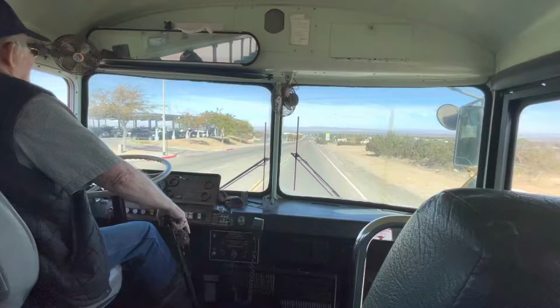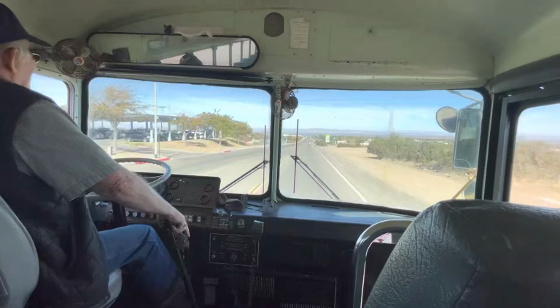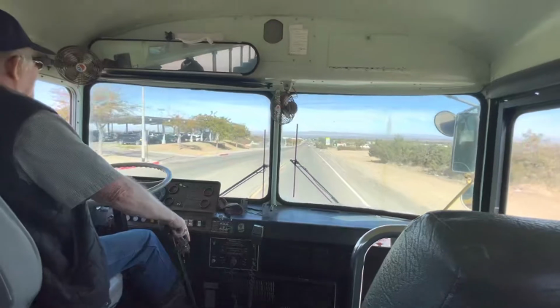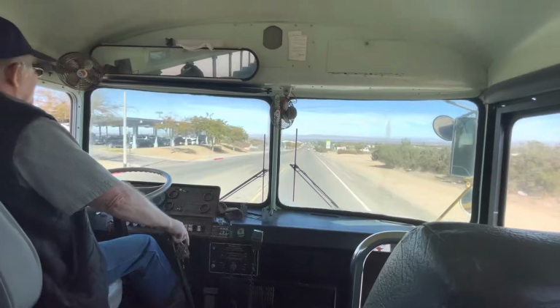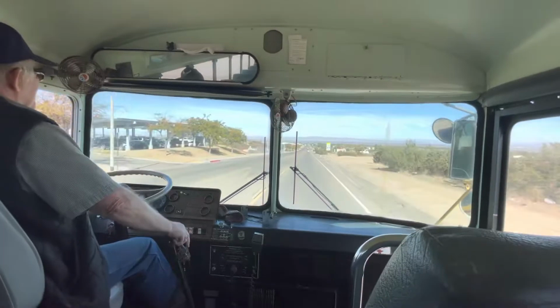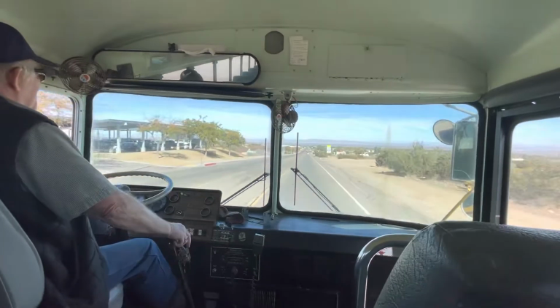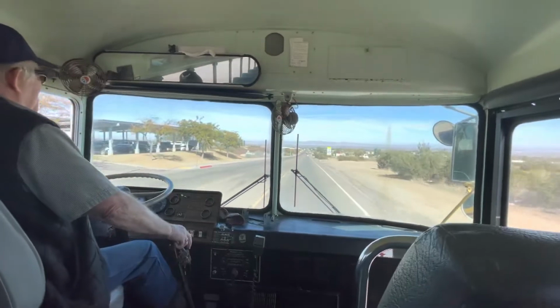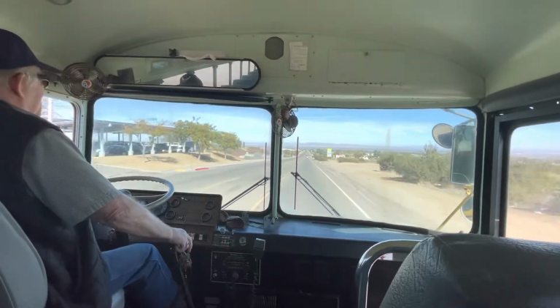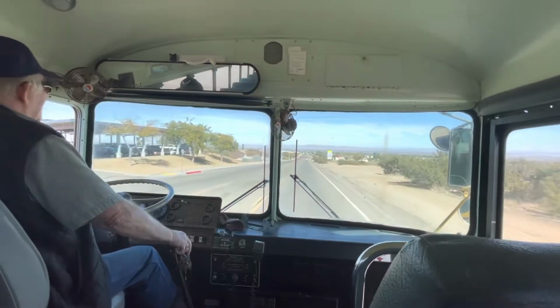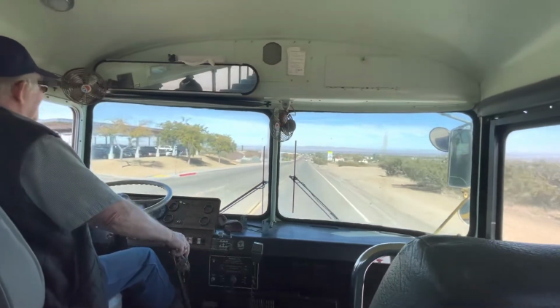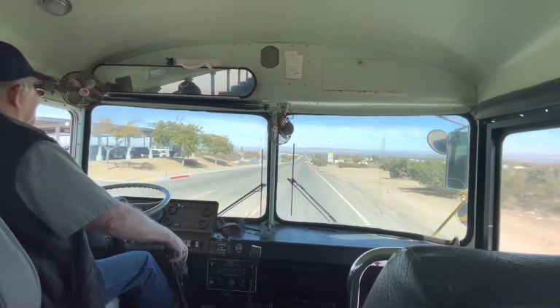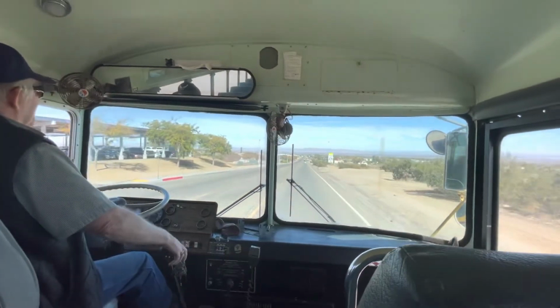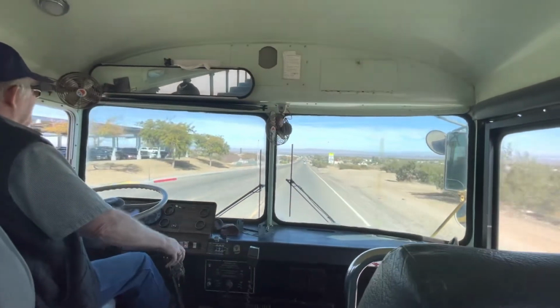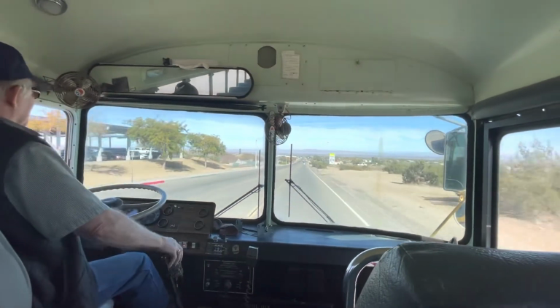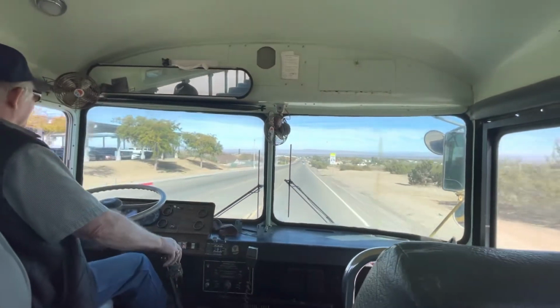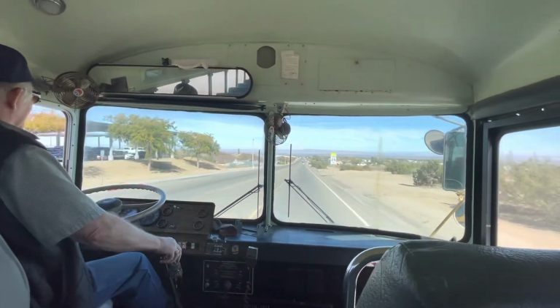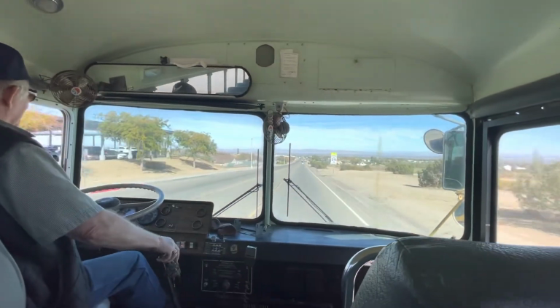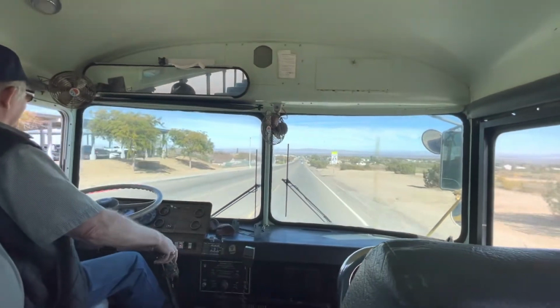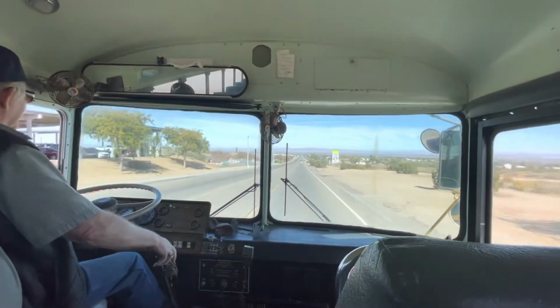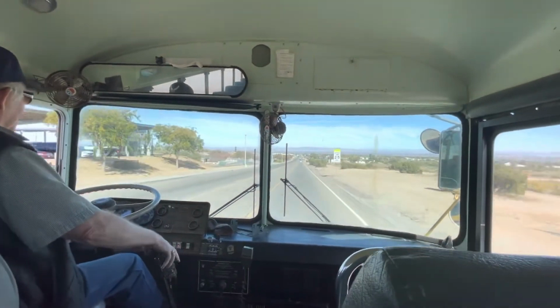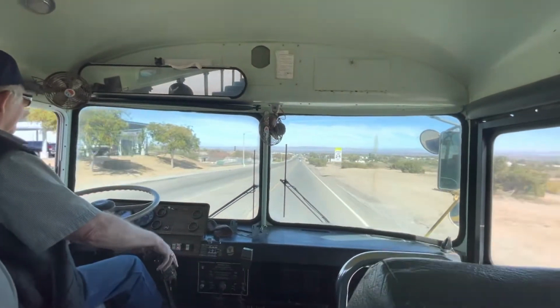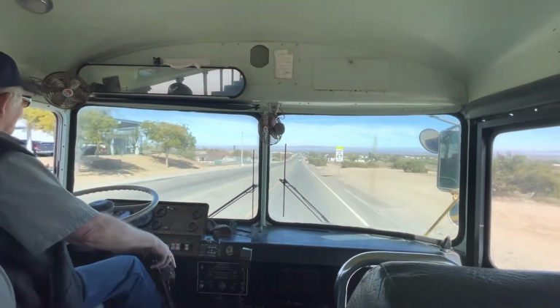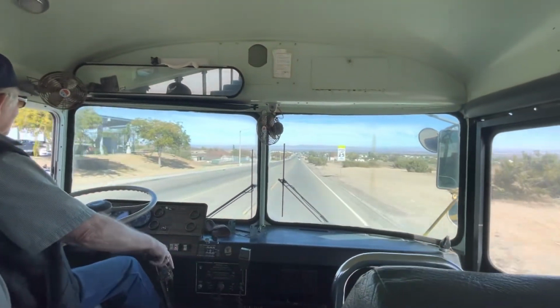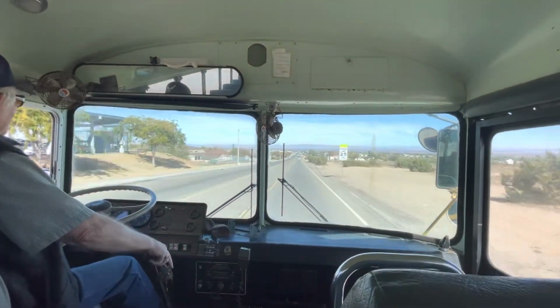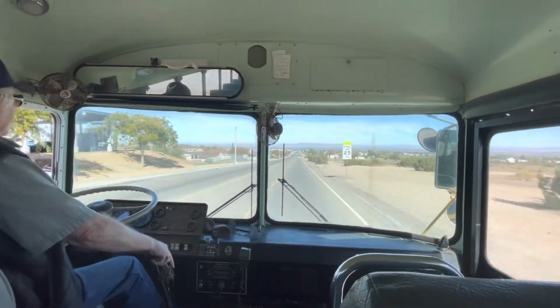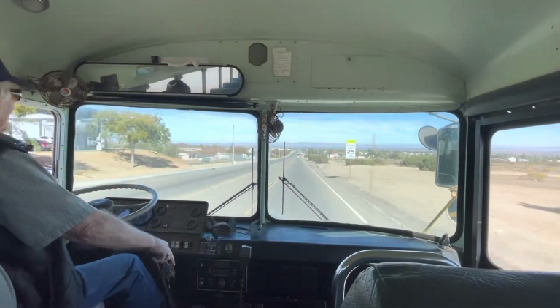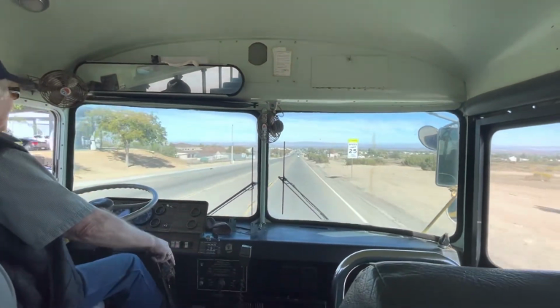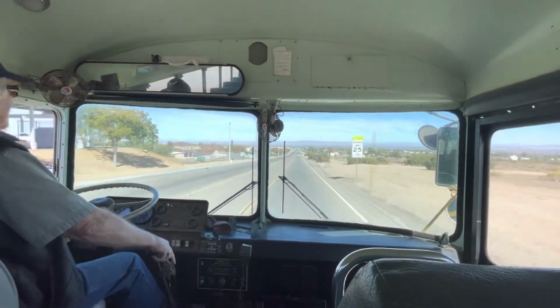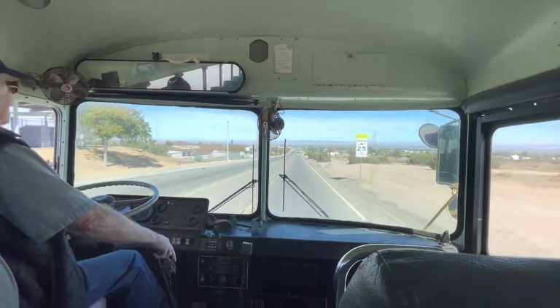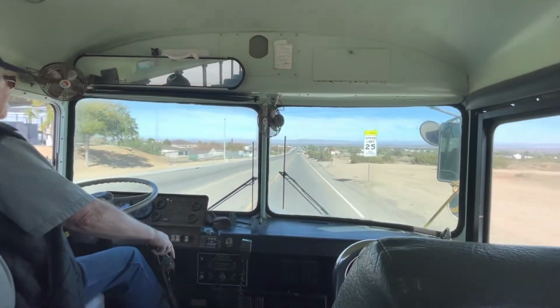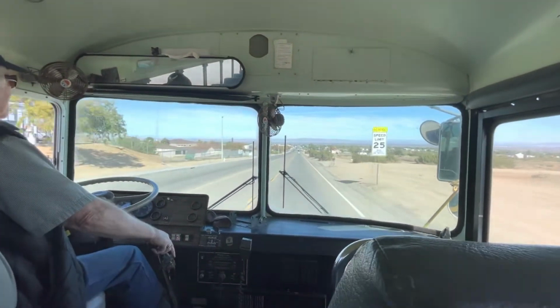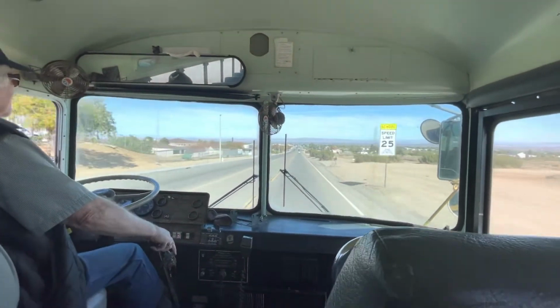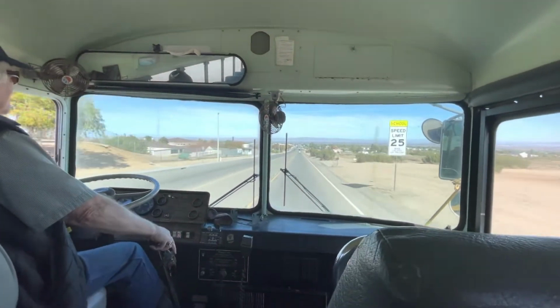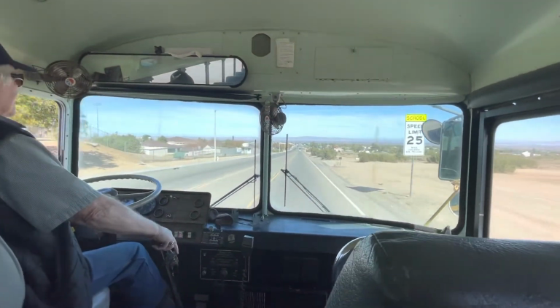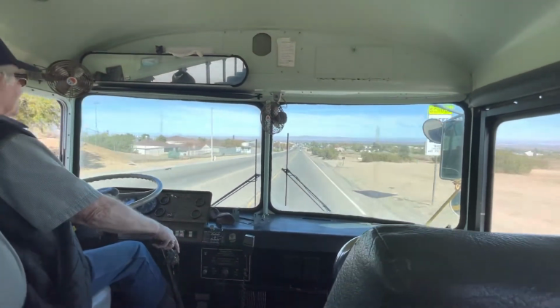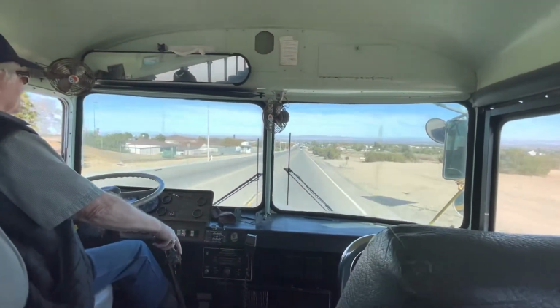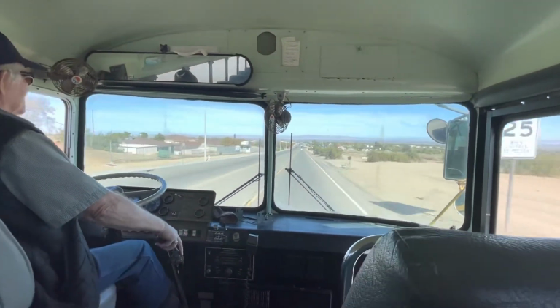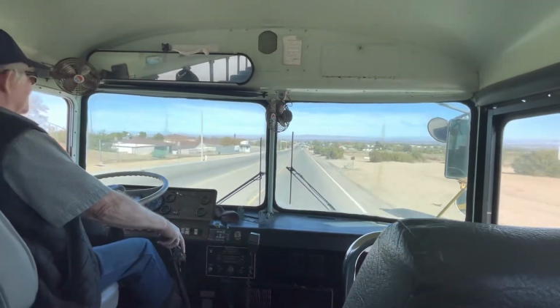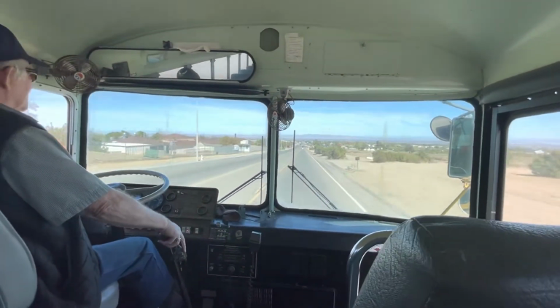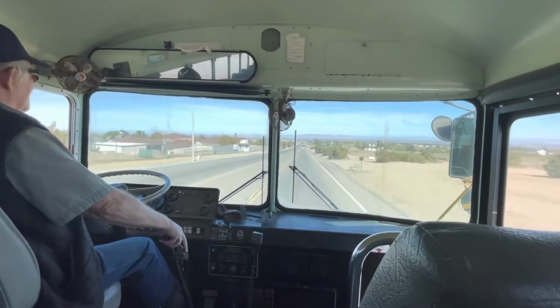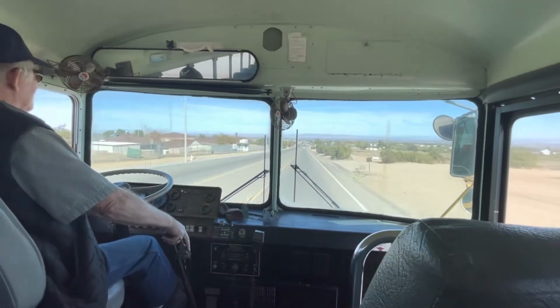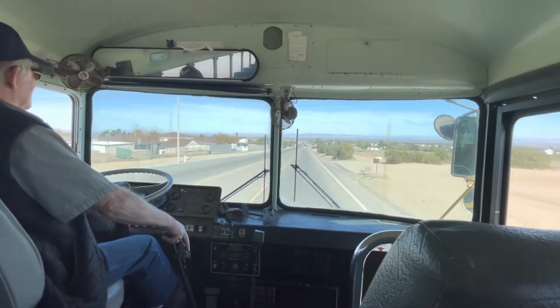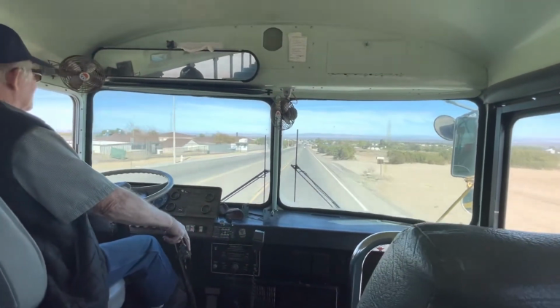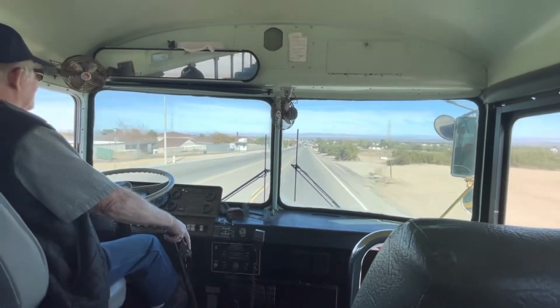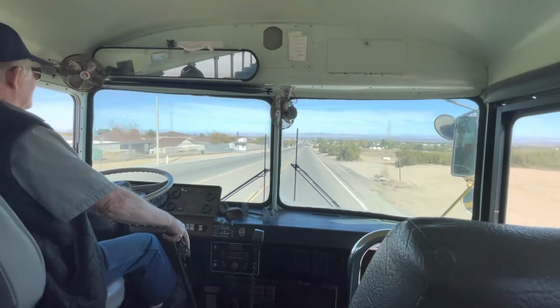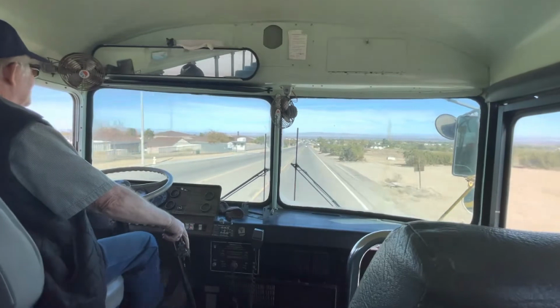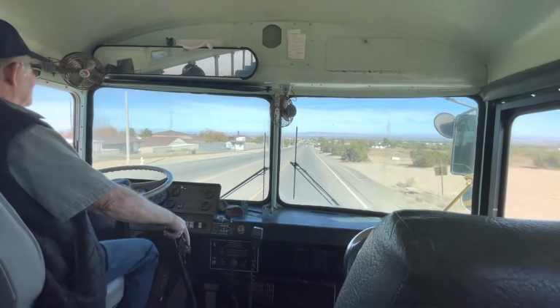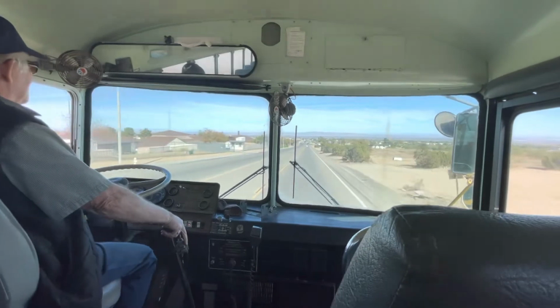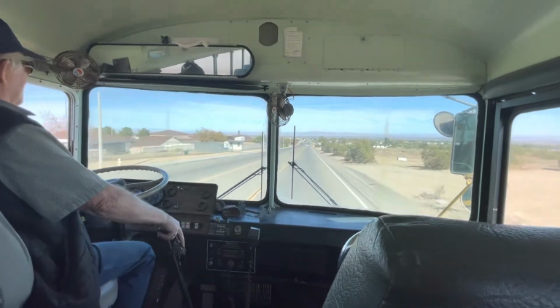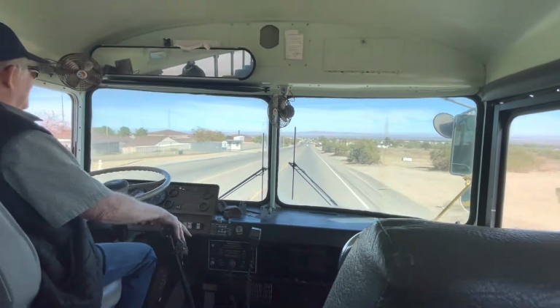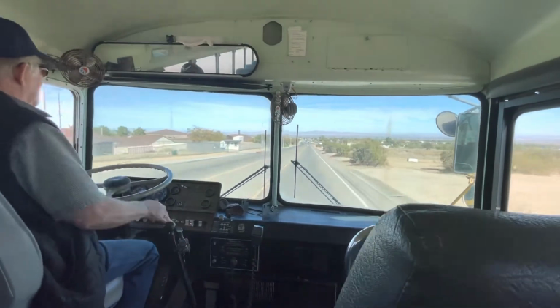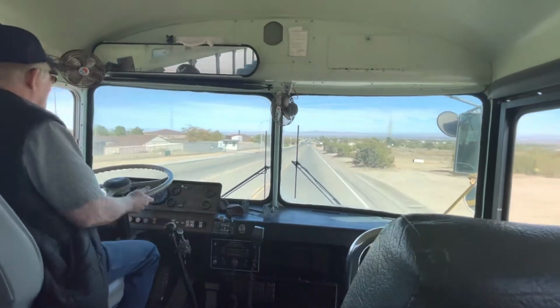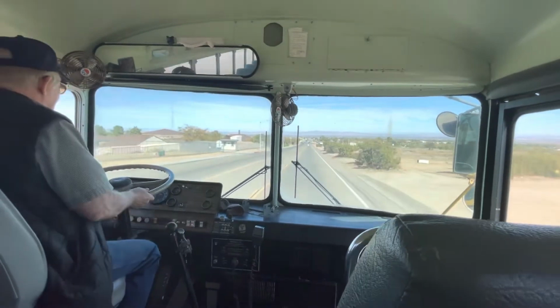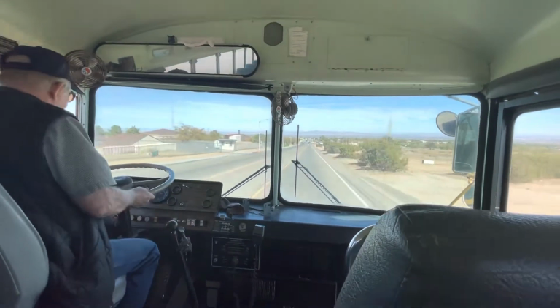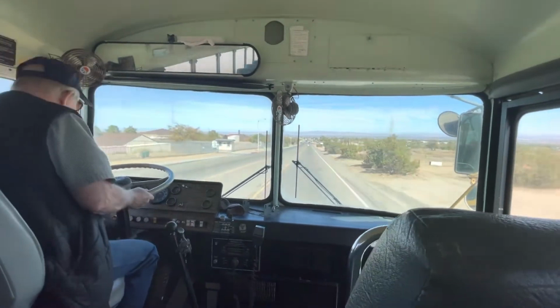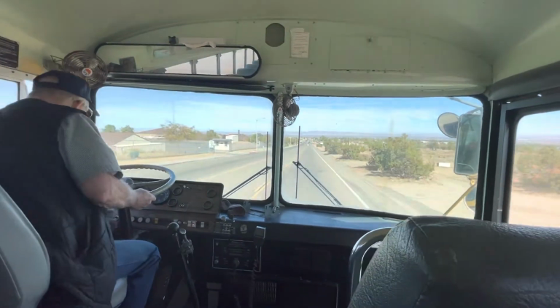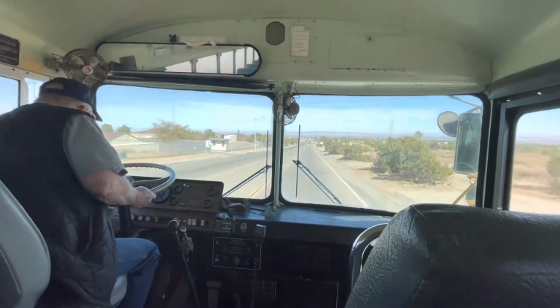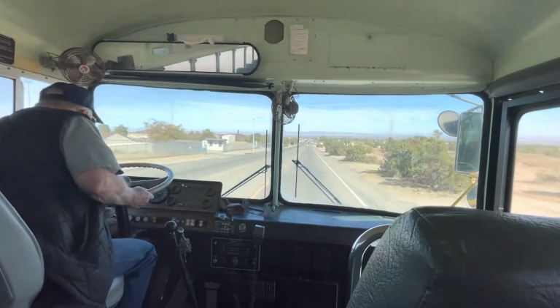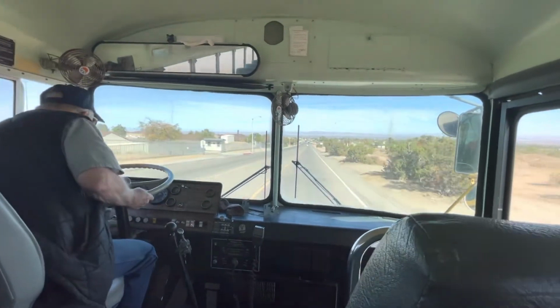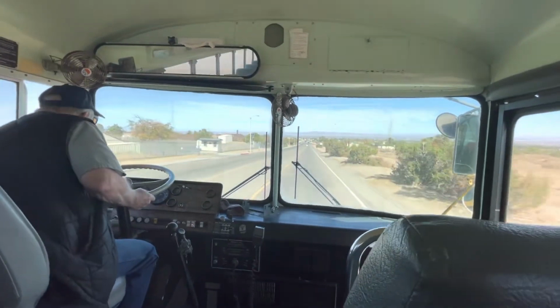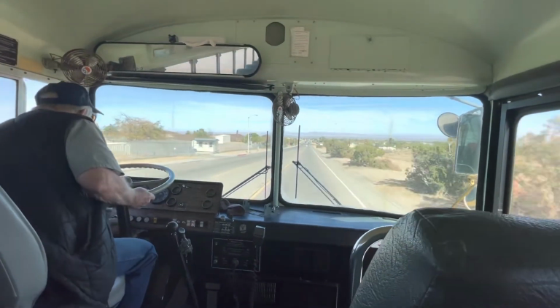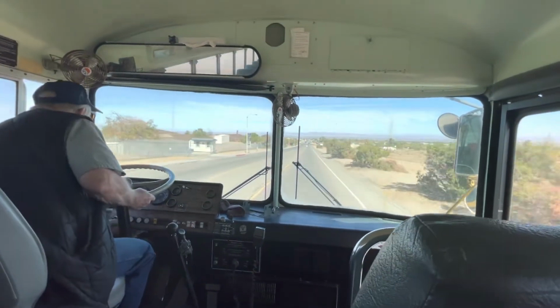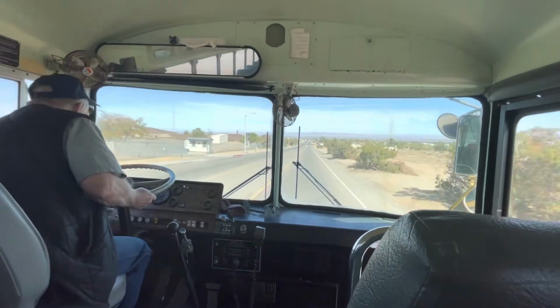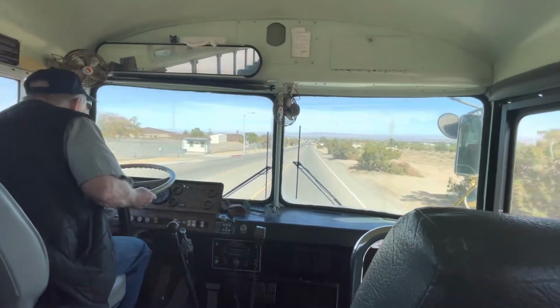Here we are in Phelan, California. Beautiful view off in the distance. About 4,200 feet, maybe.